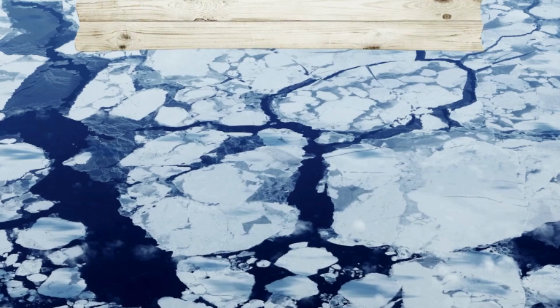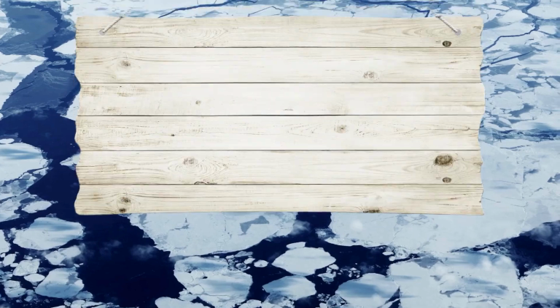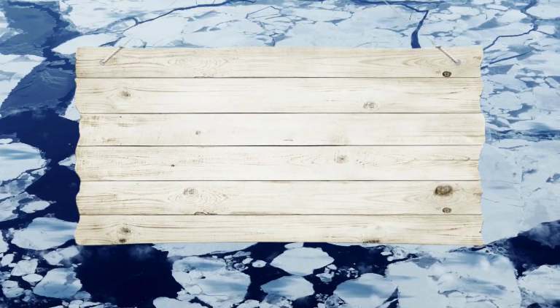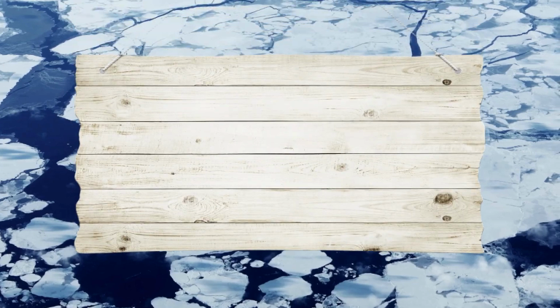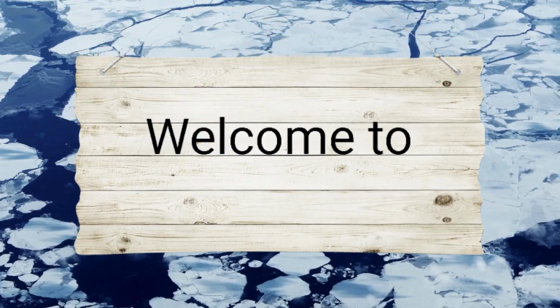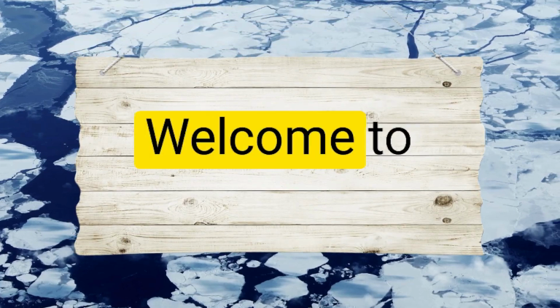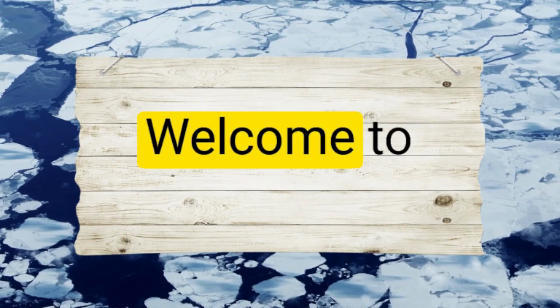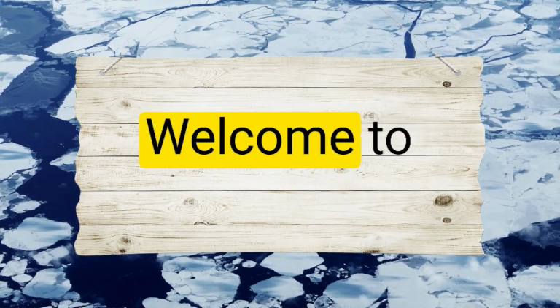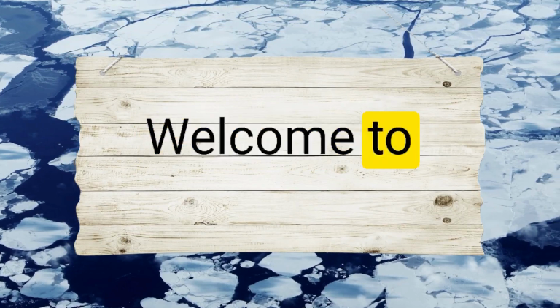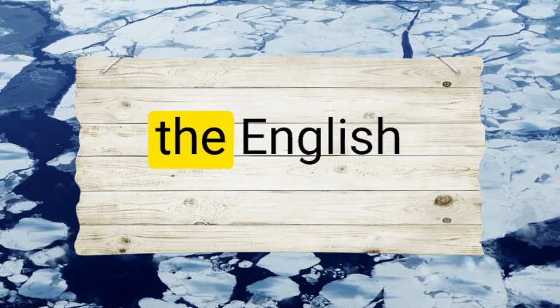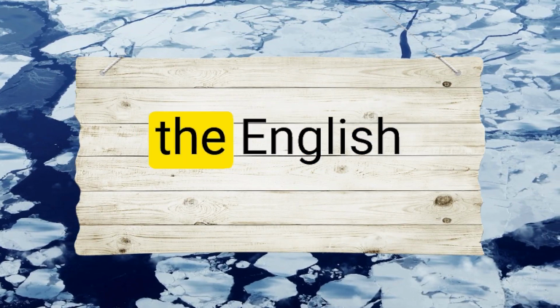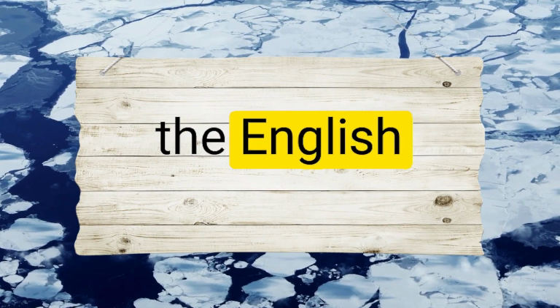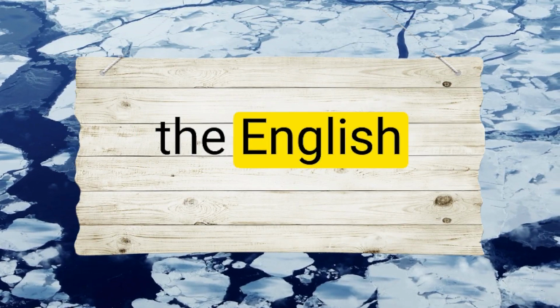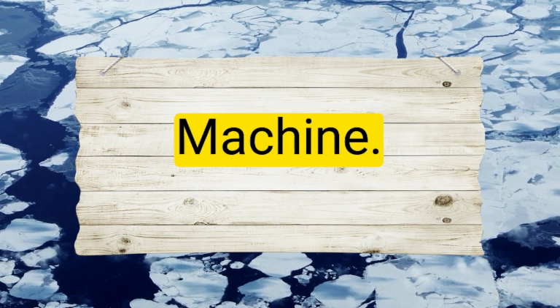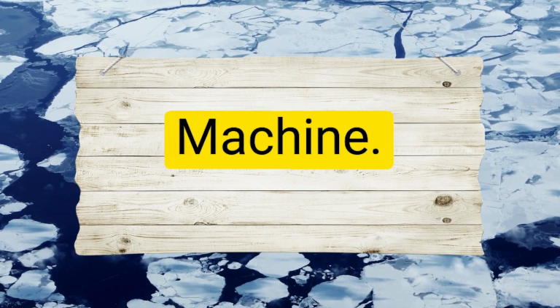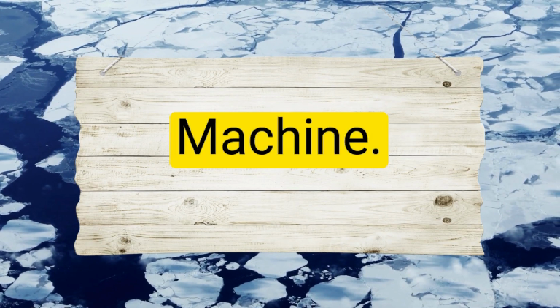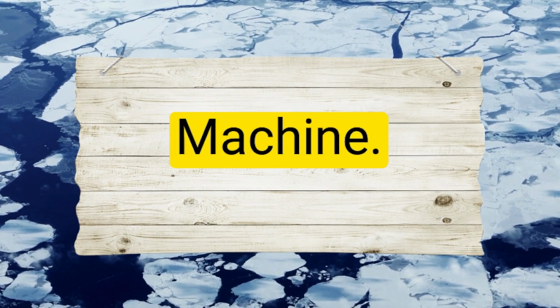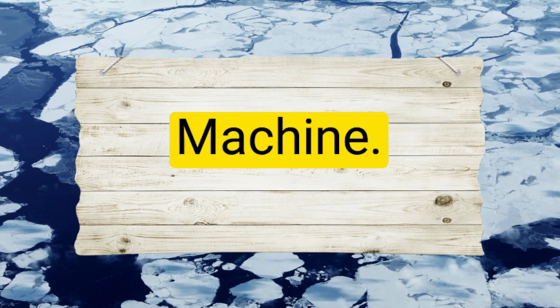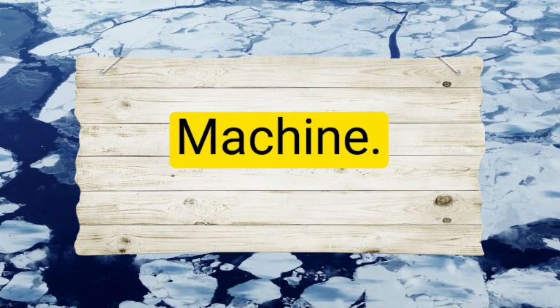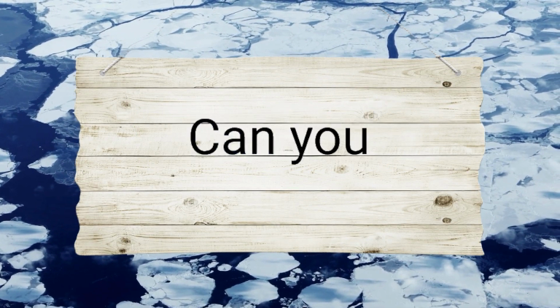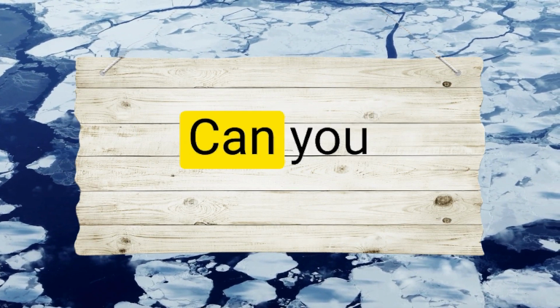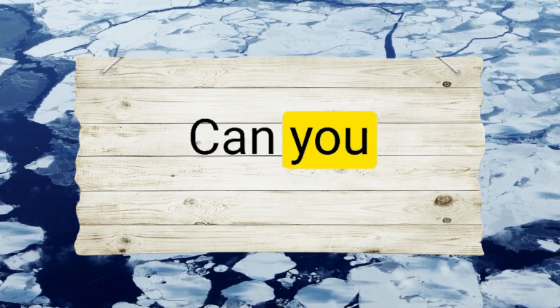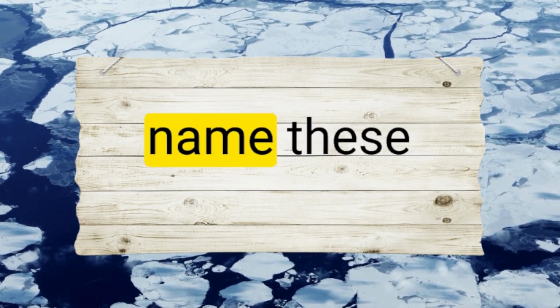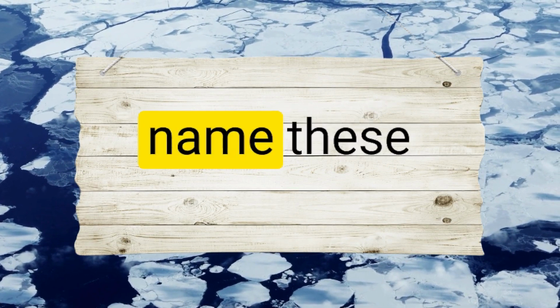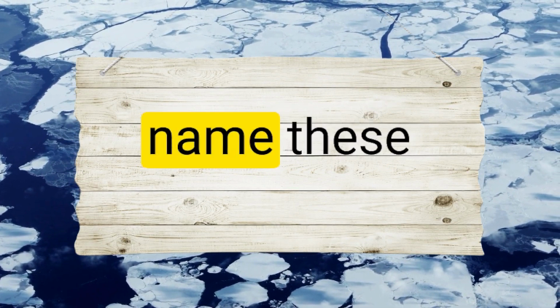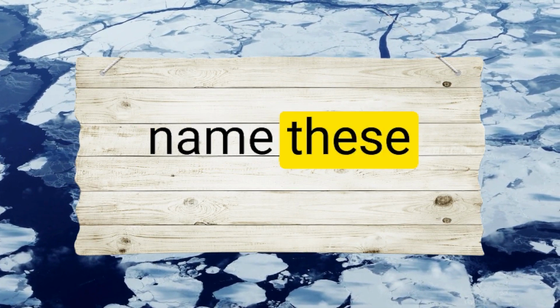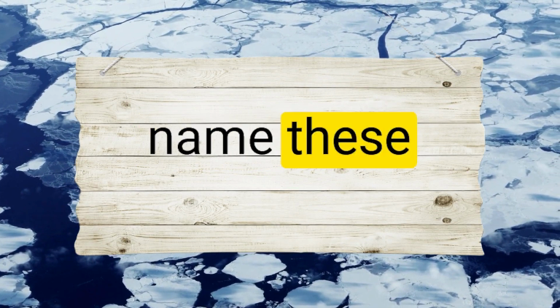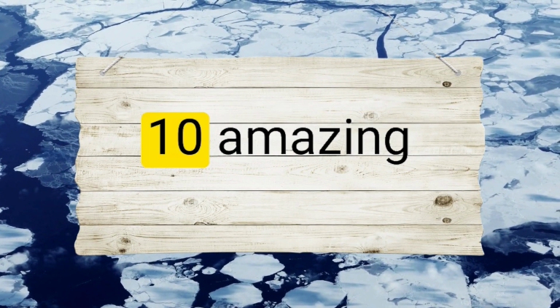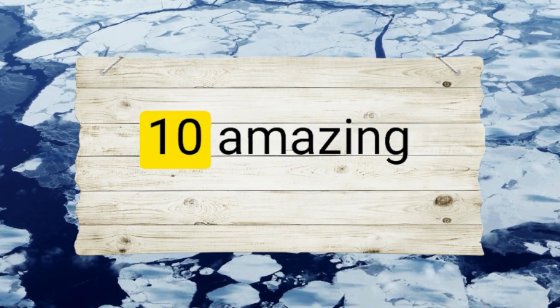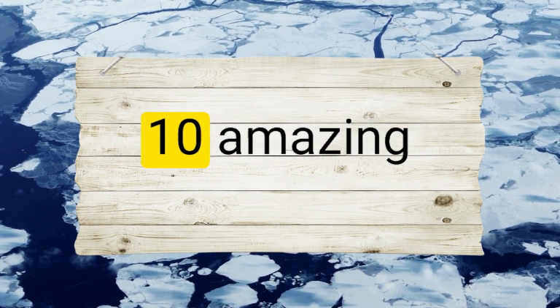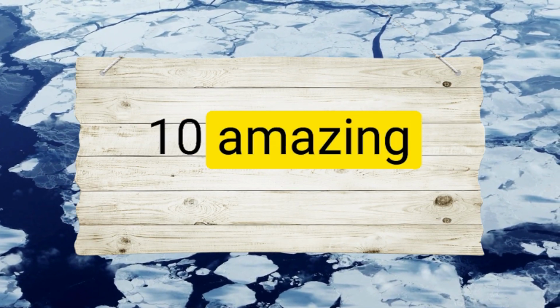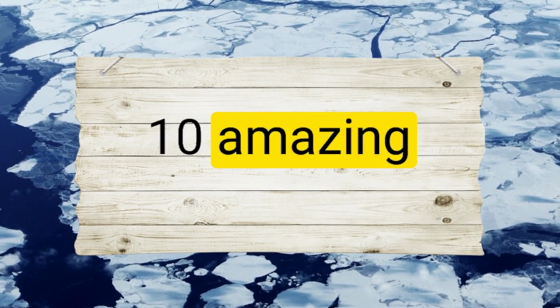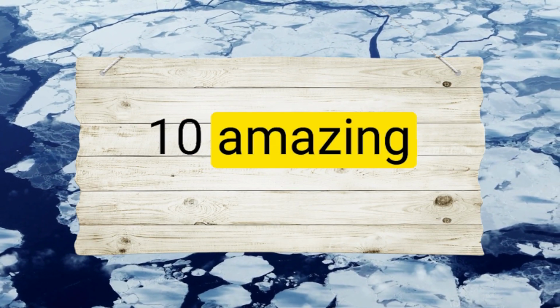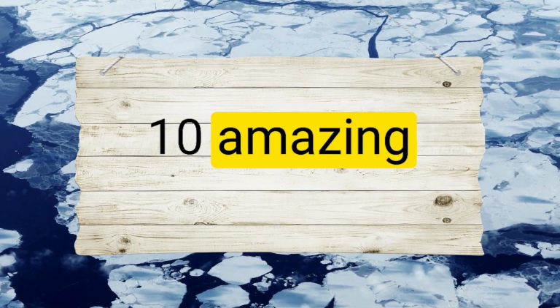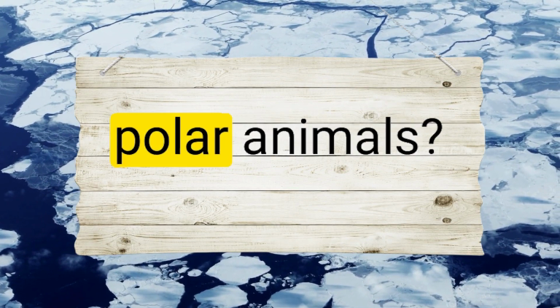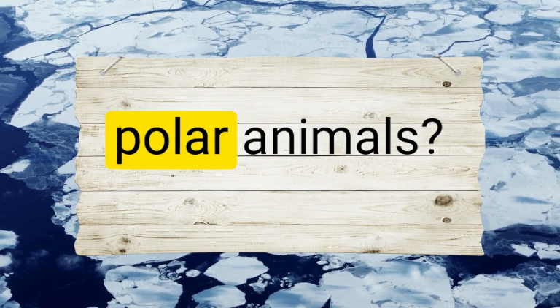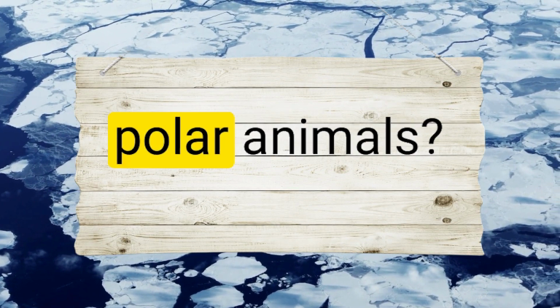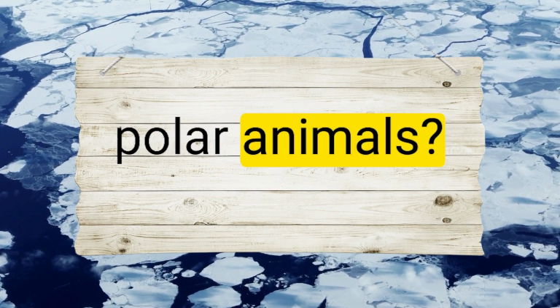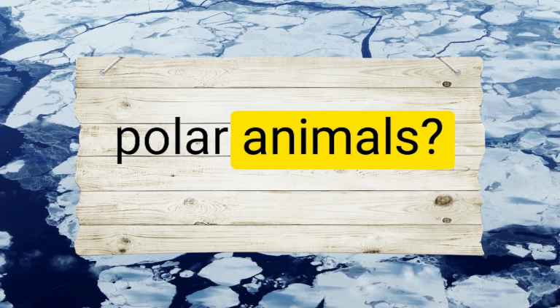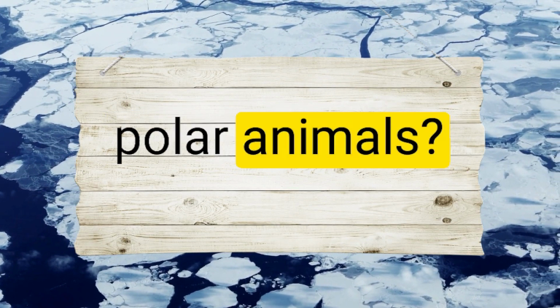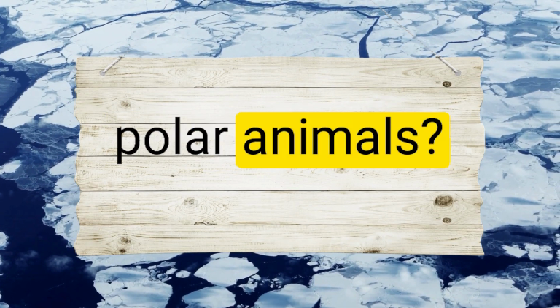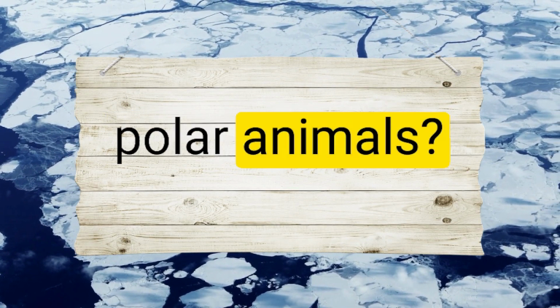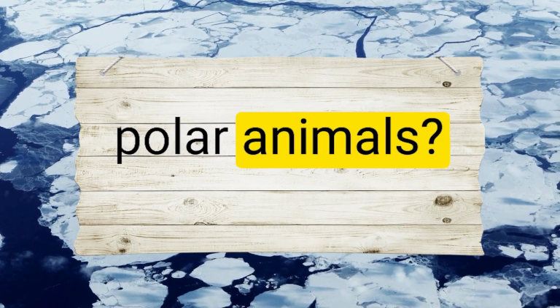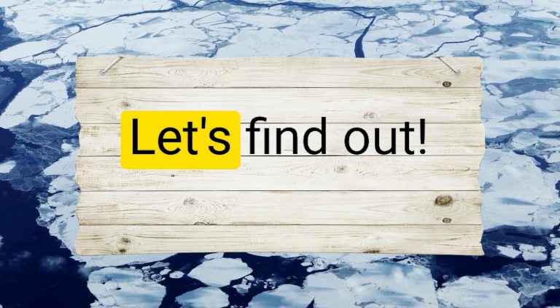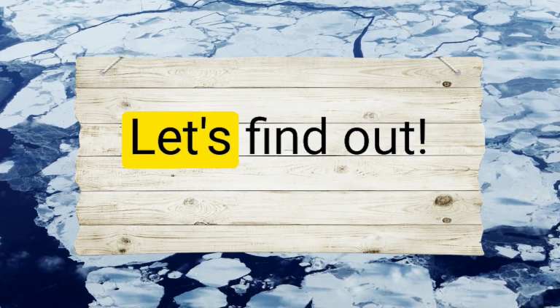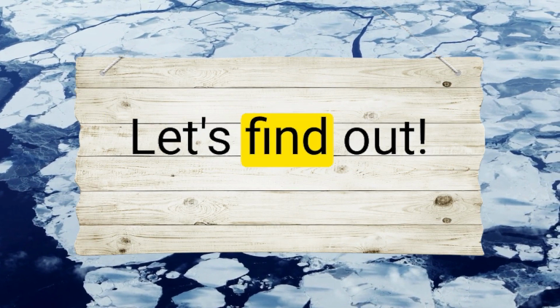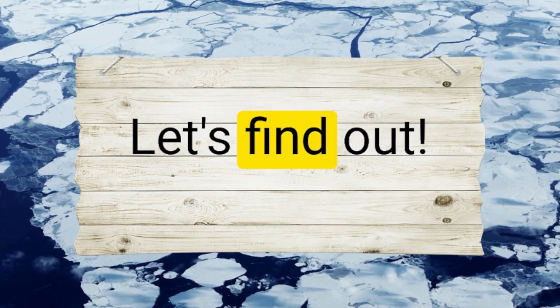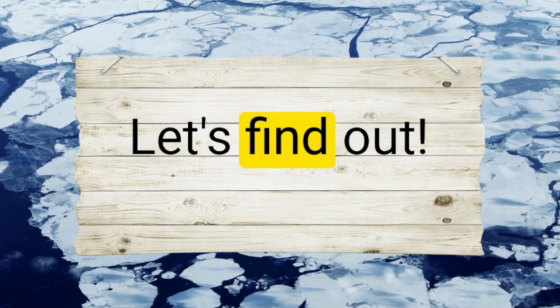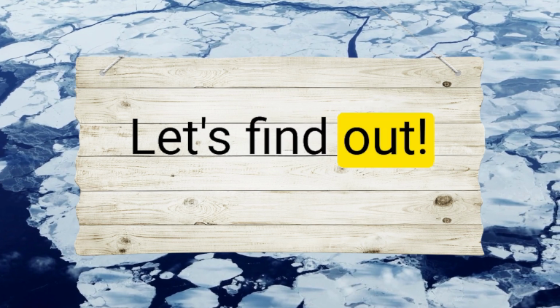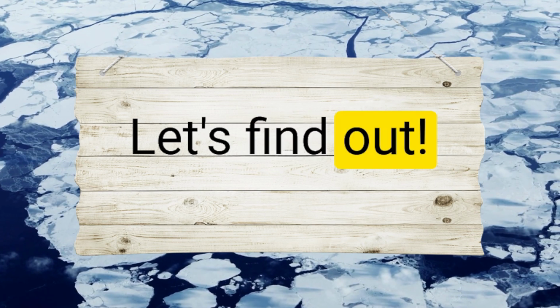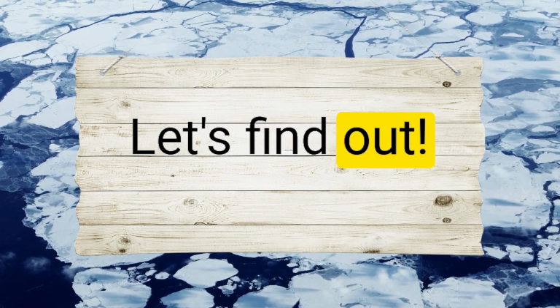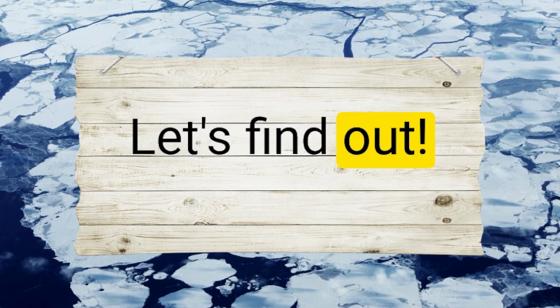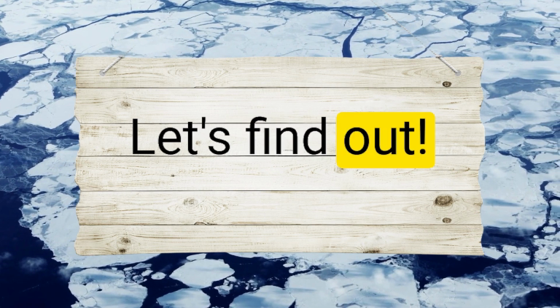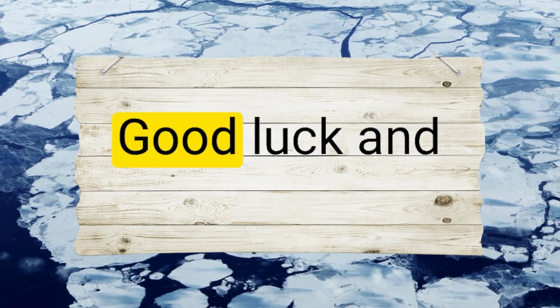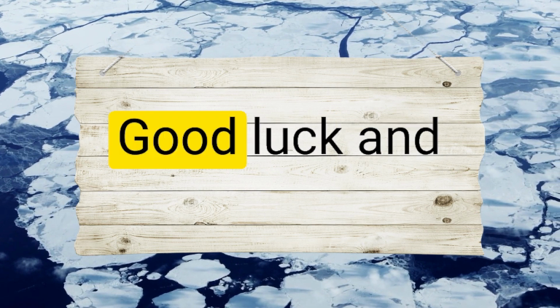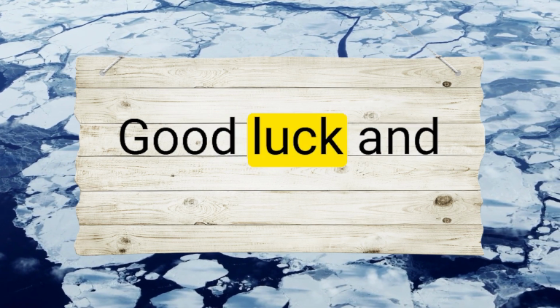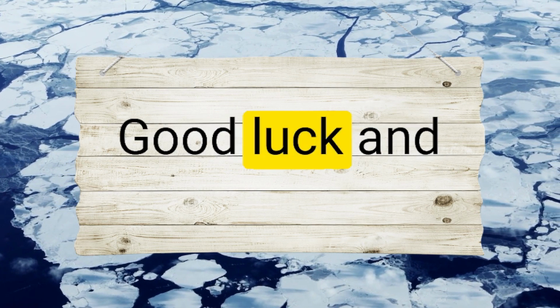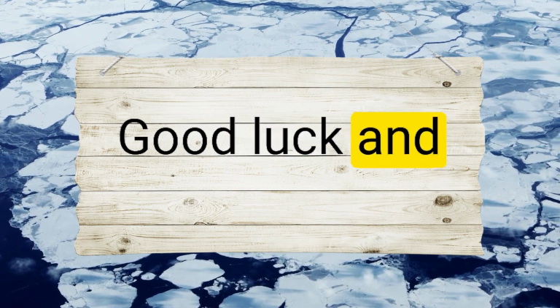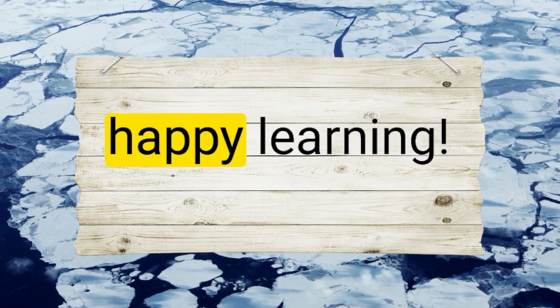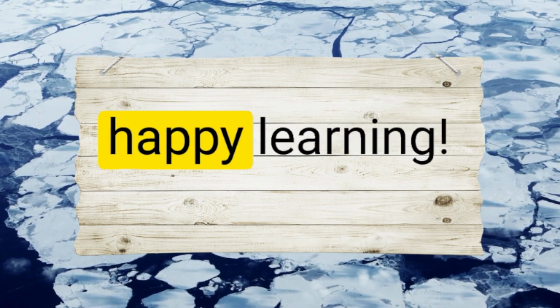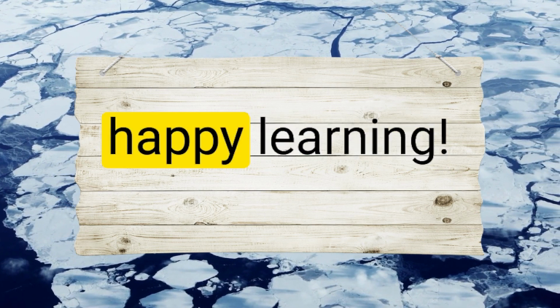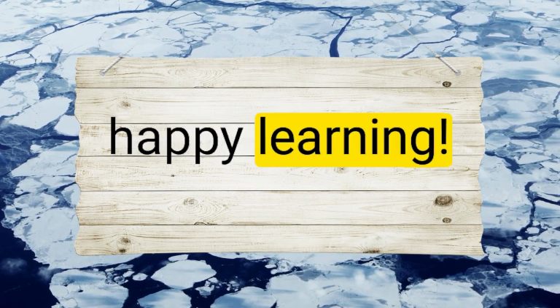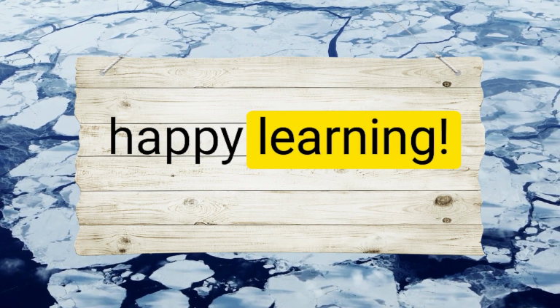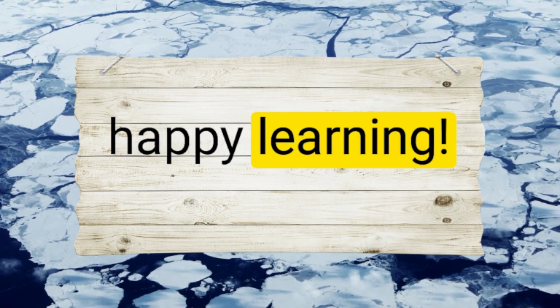Welcome to the English Machine. Can you name these 10 amazing polar animals? Let's find out! Good luck and happy learning!